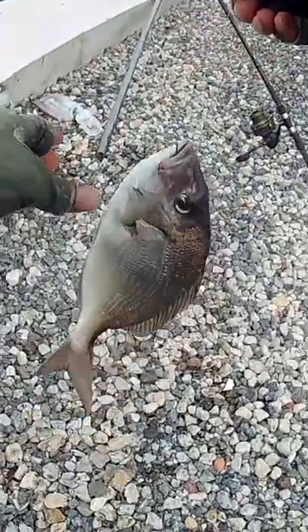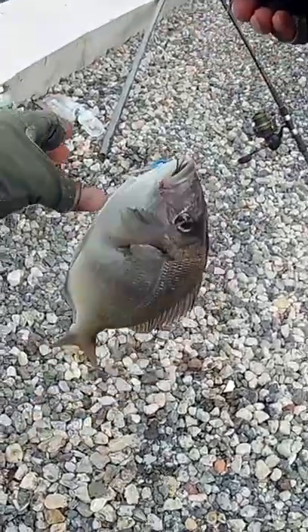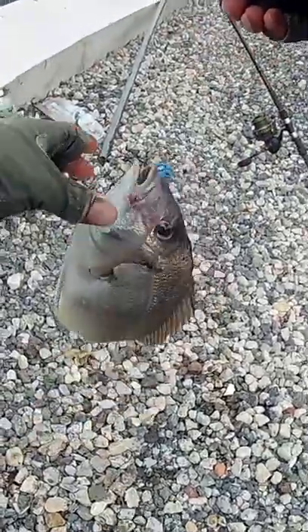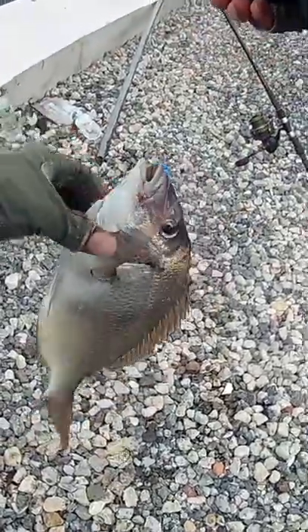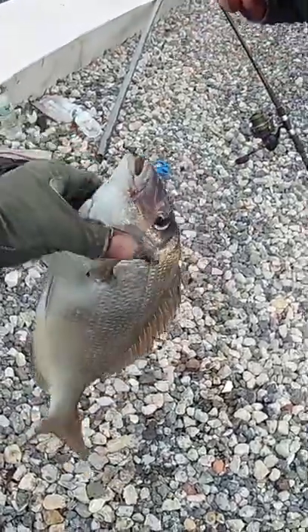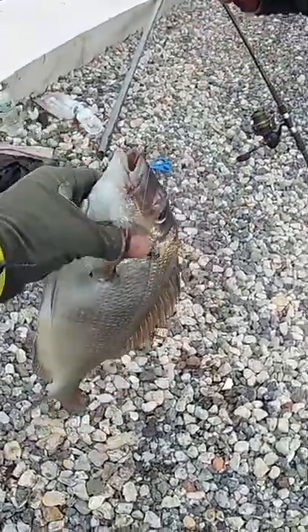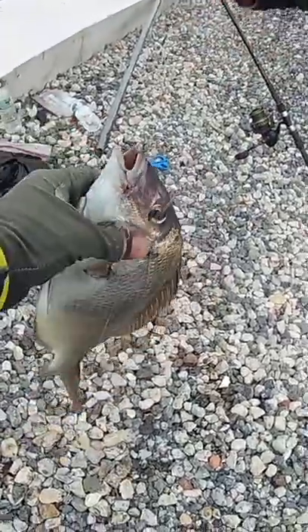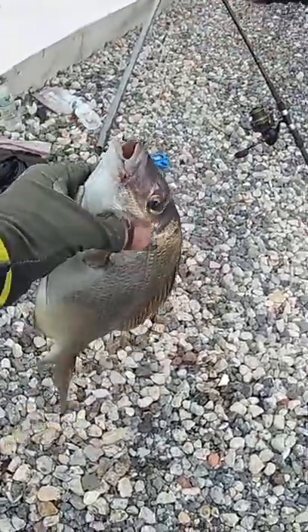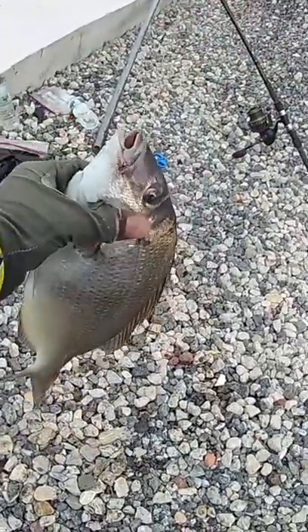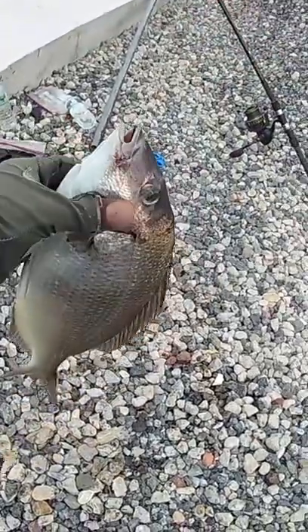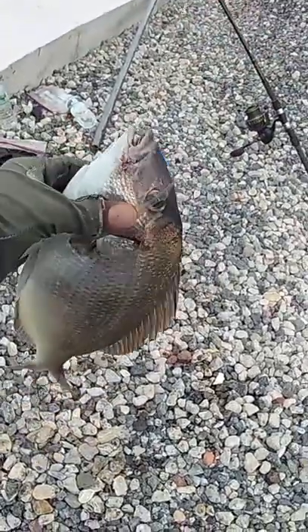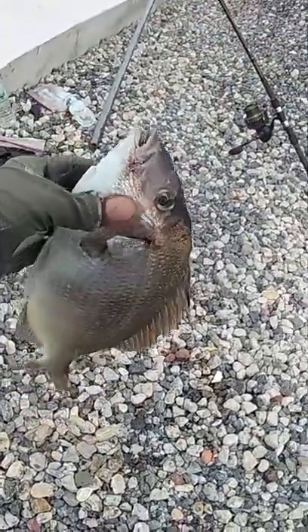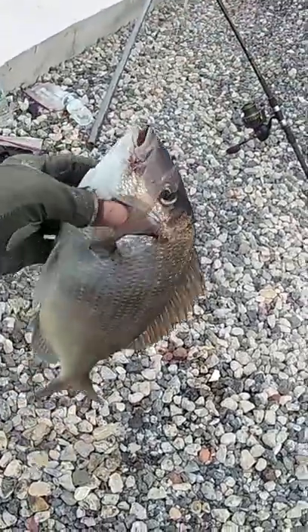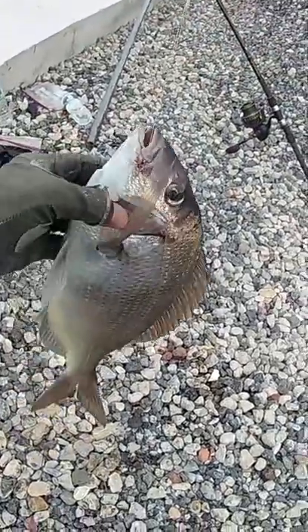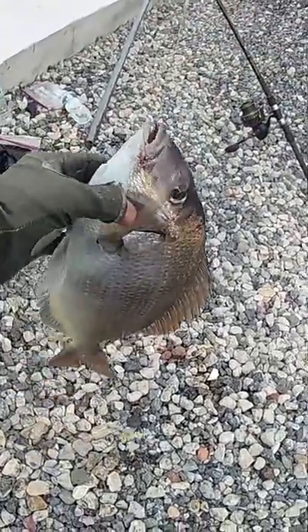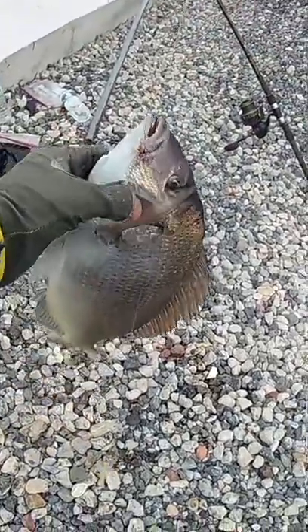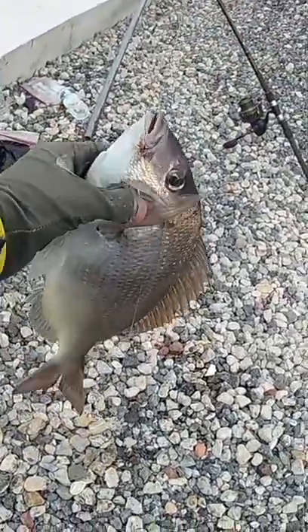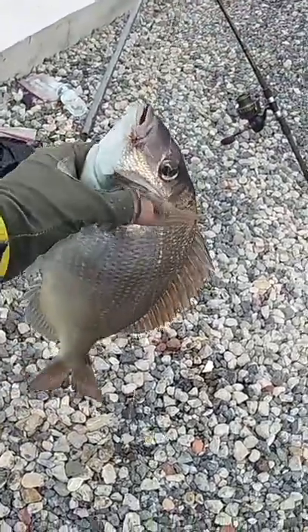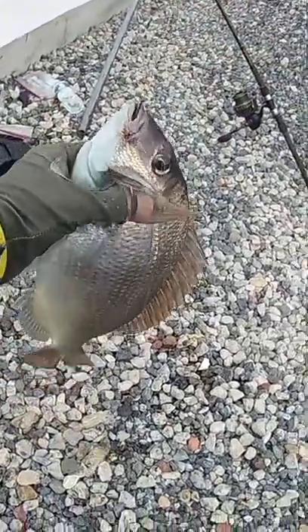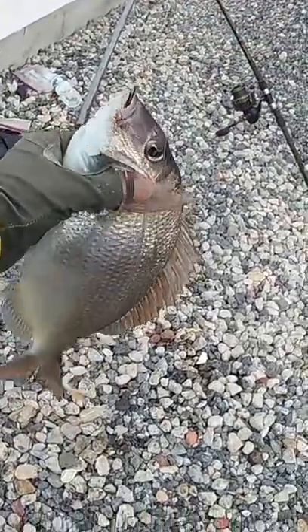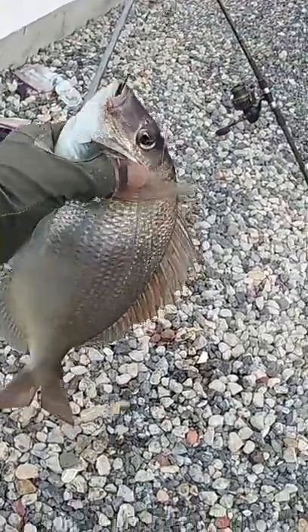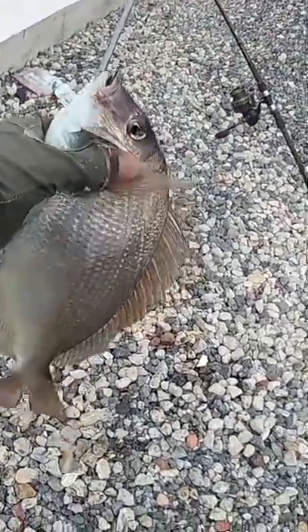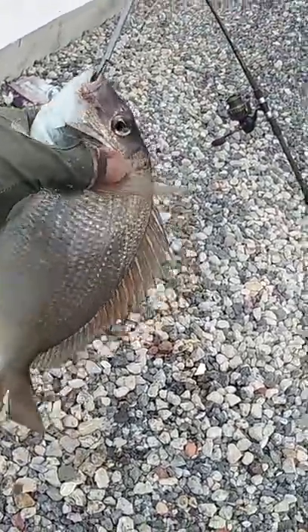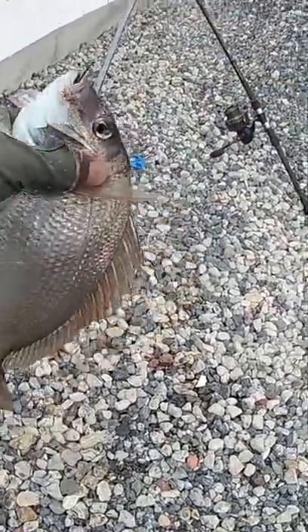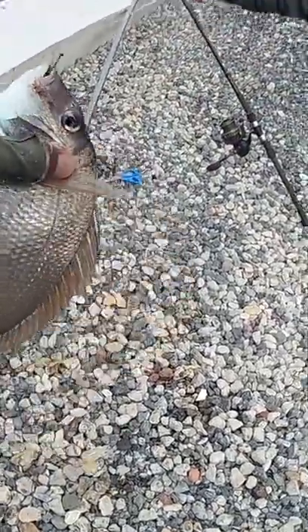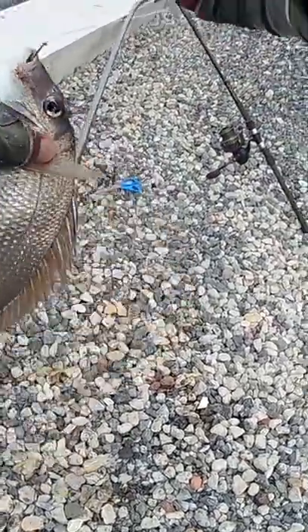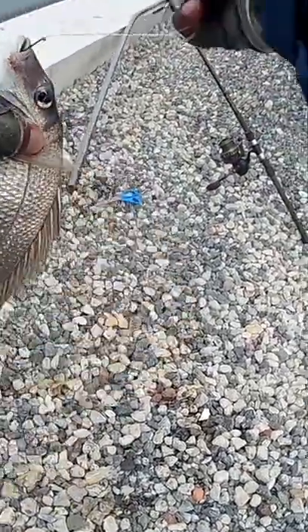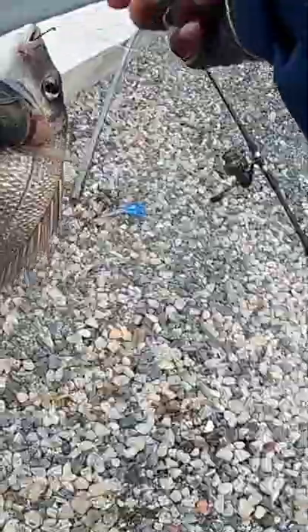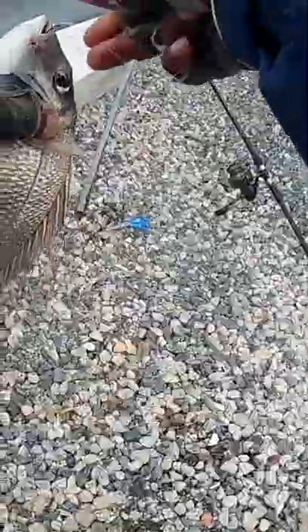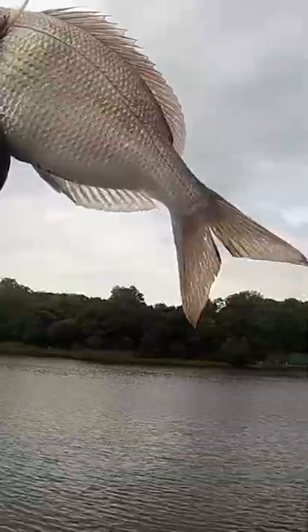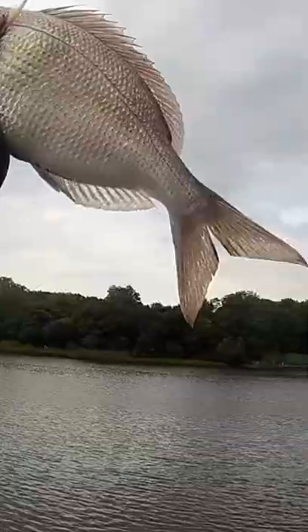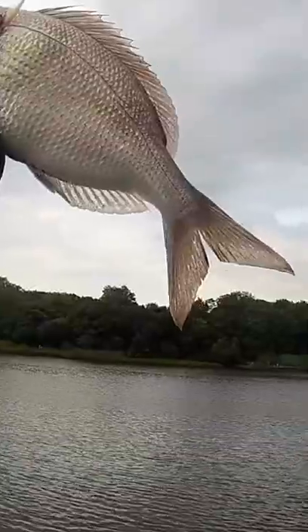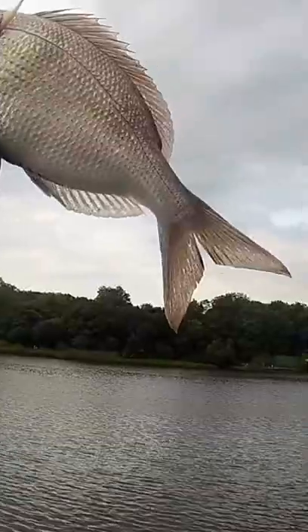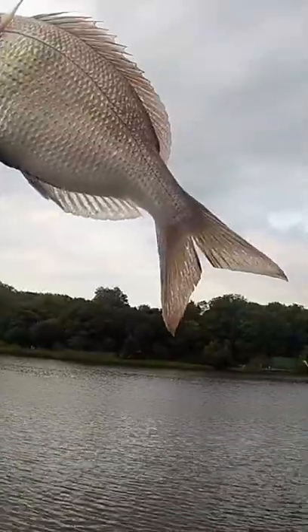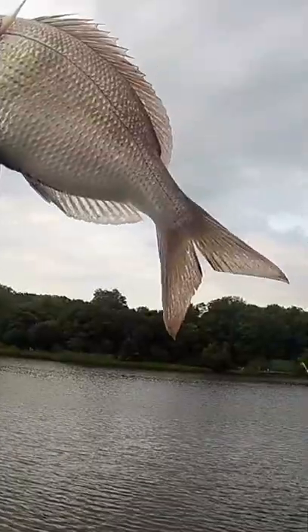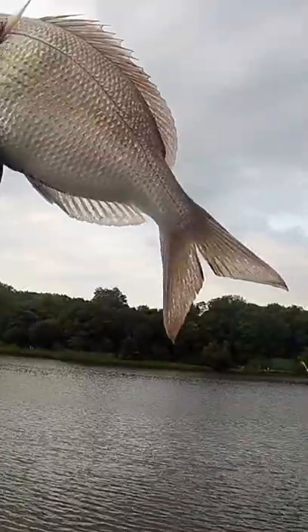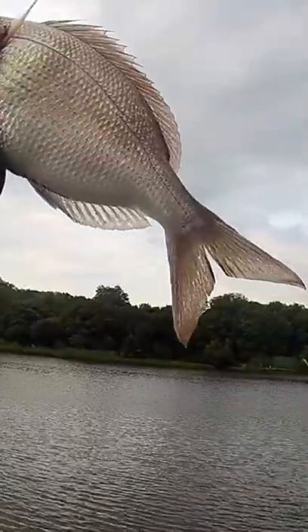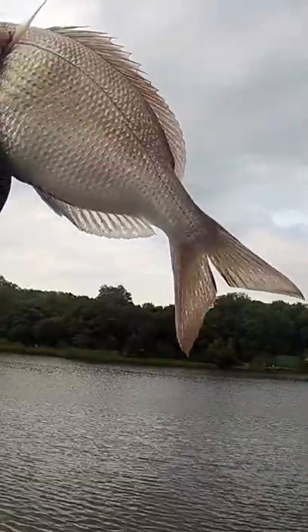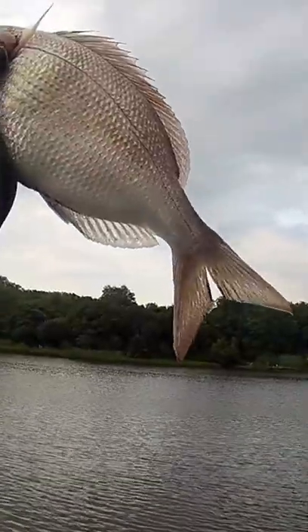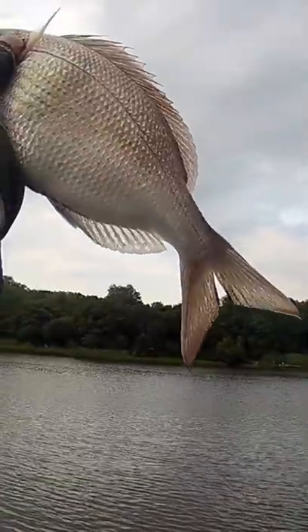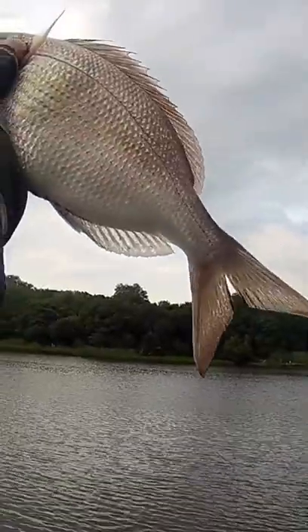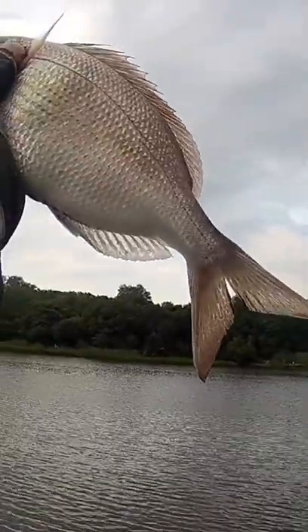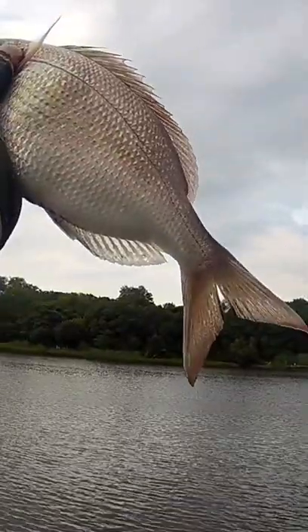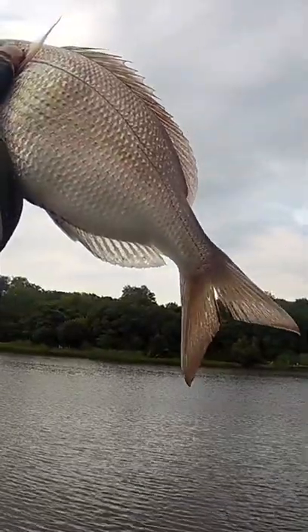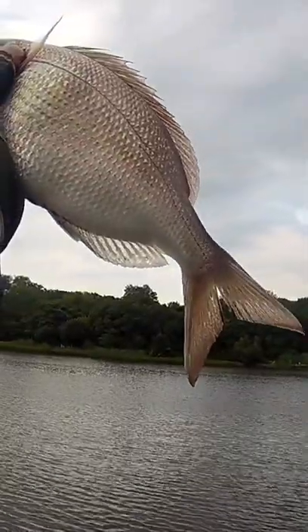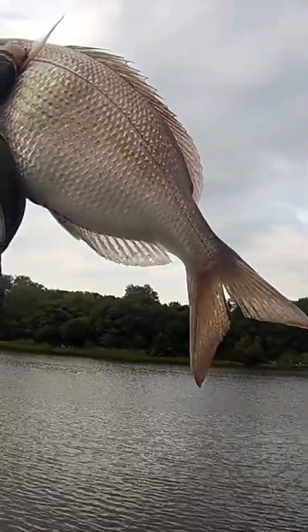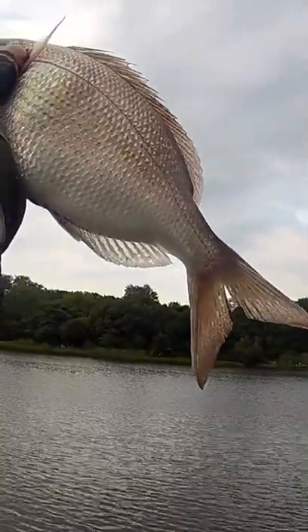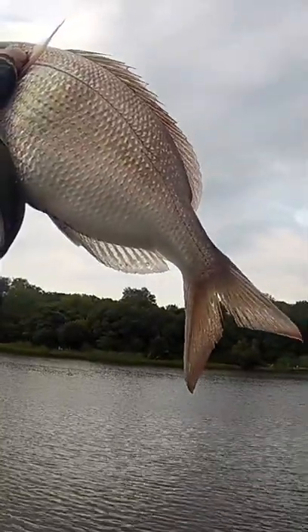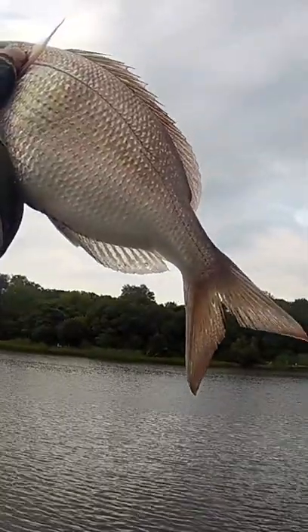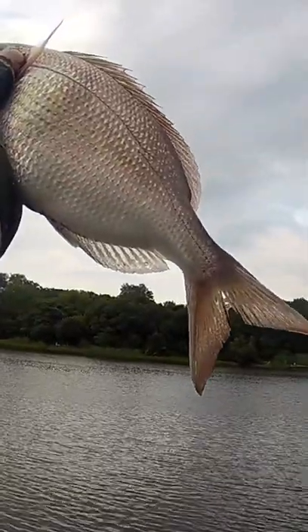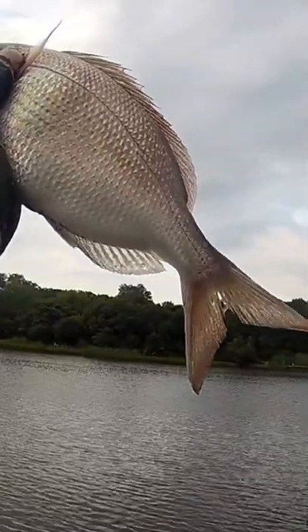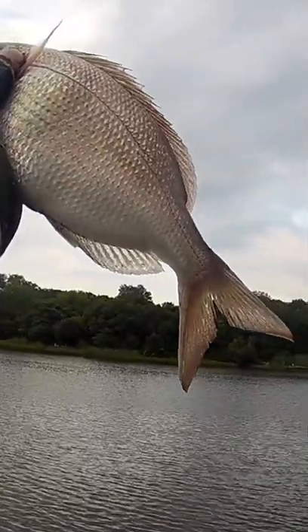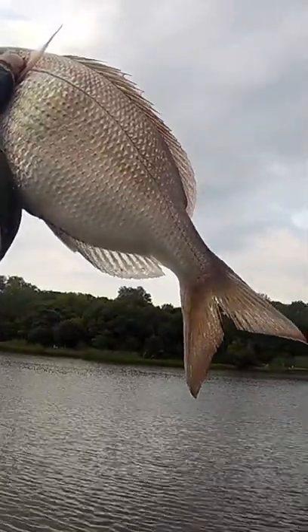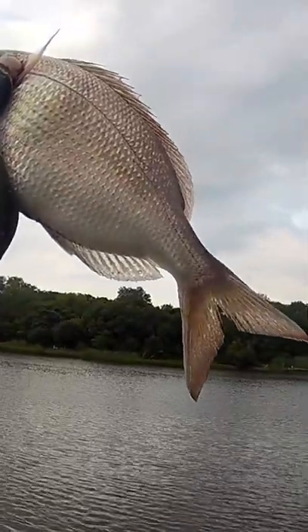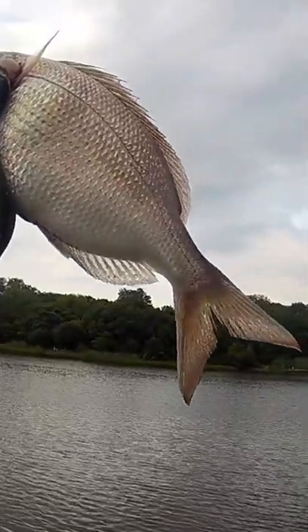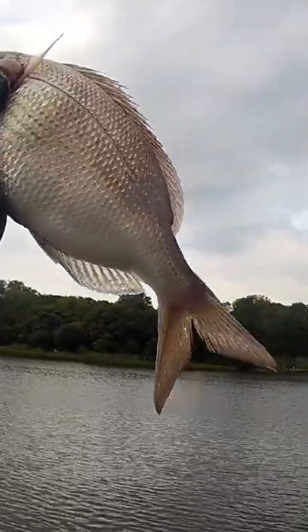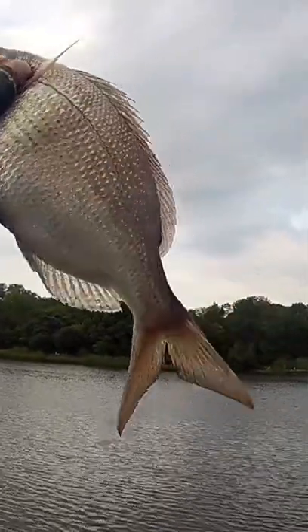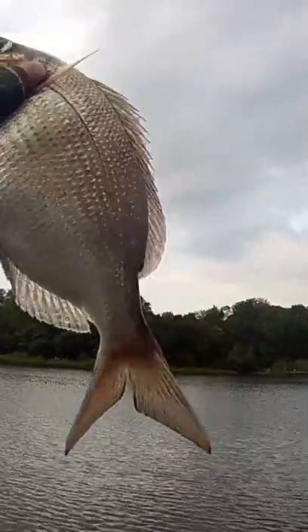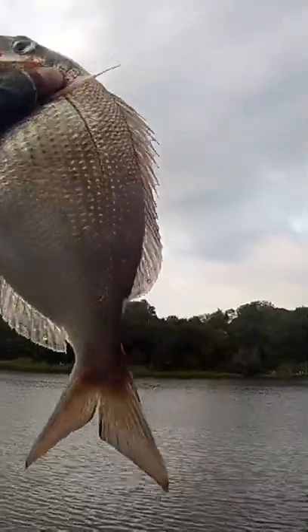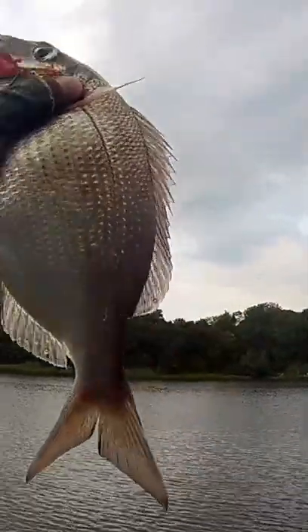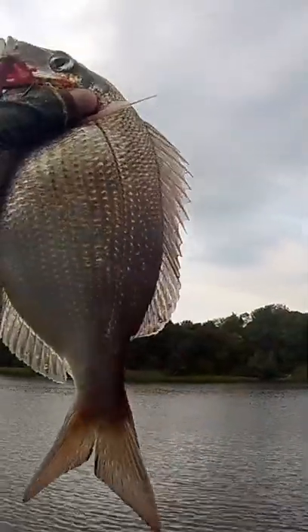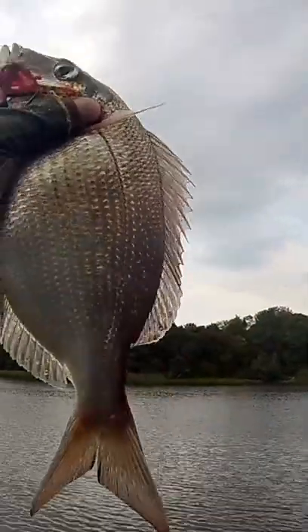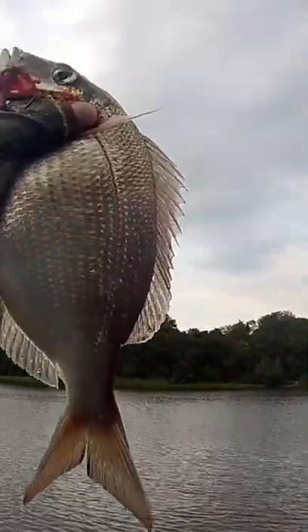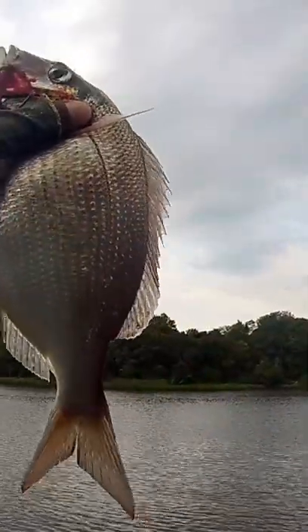A nice porgie measuring around 11 to 12 inches. The regulation for porgie where I live is 10 inches.